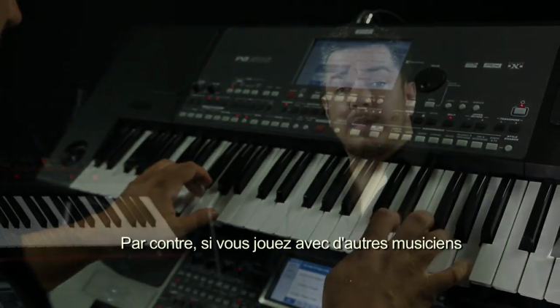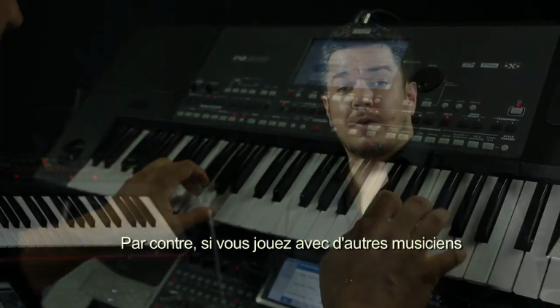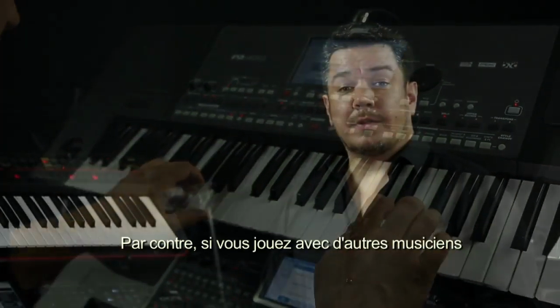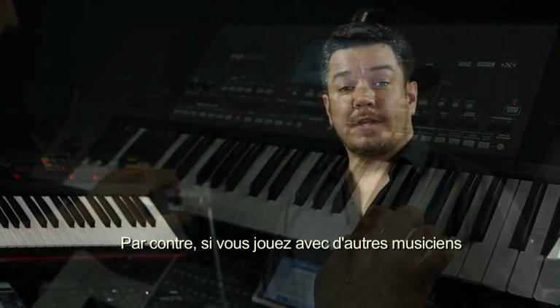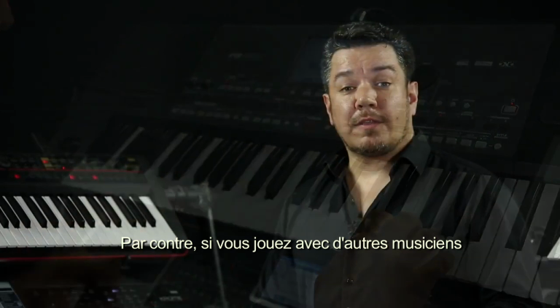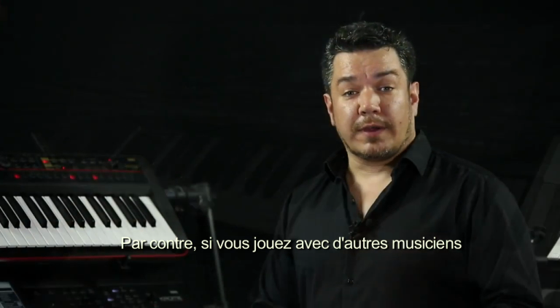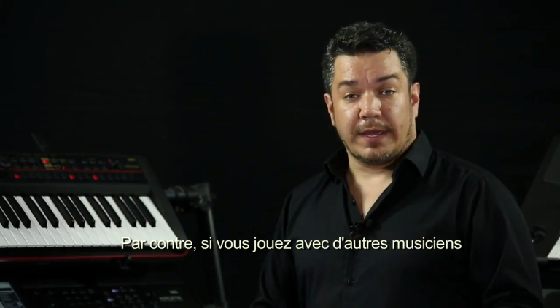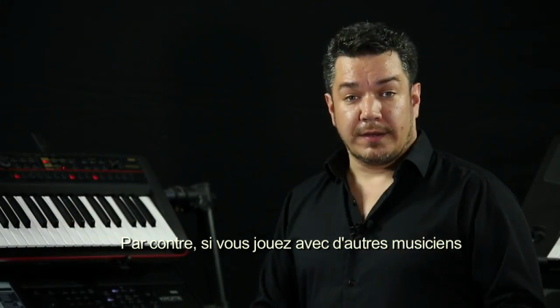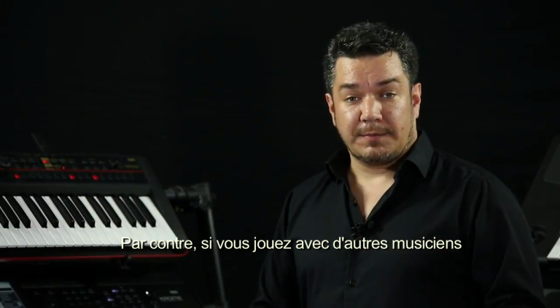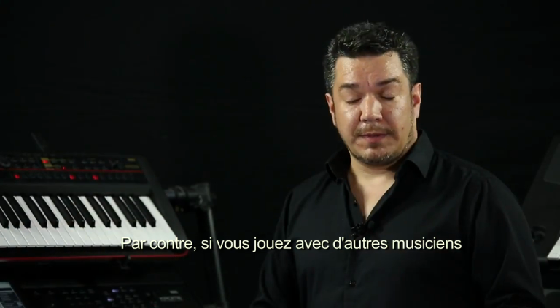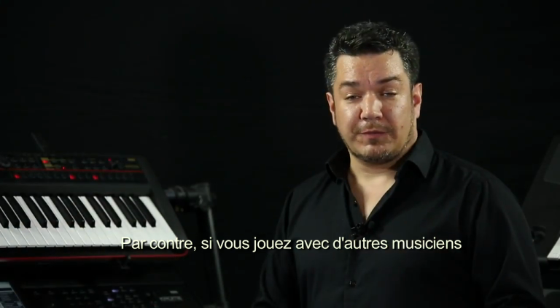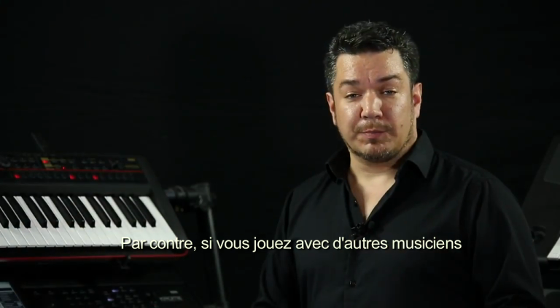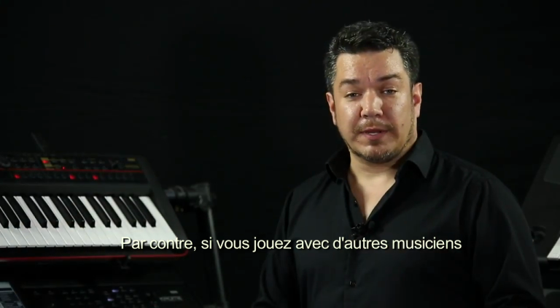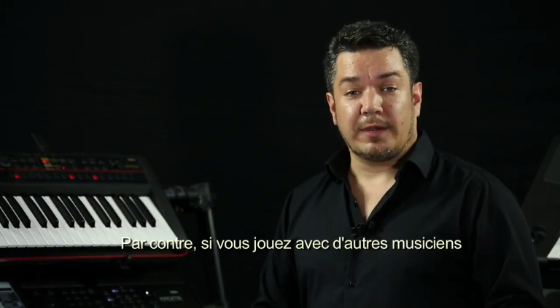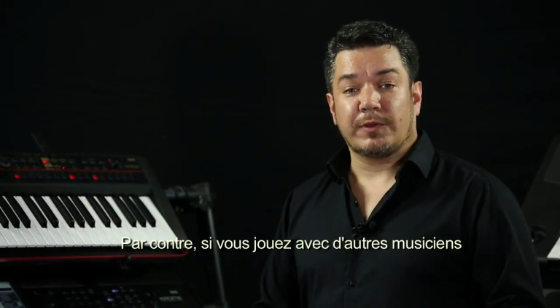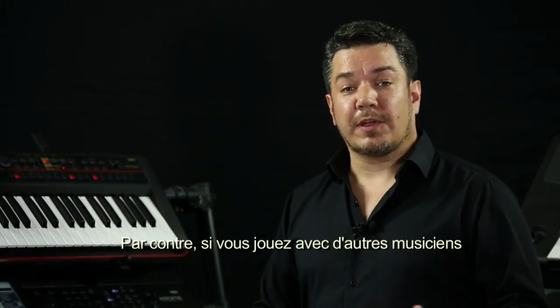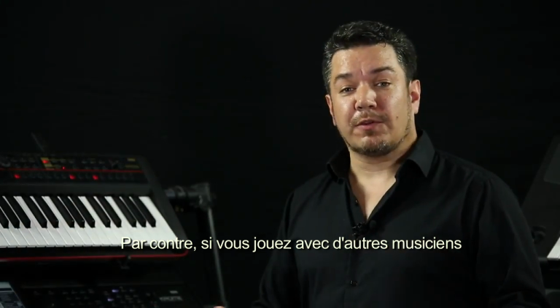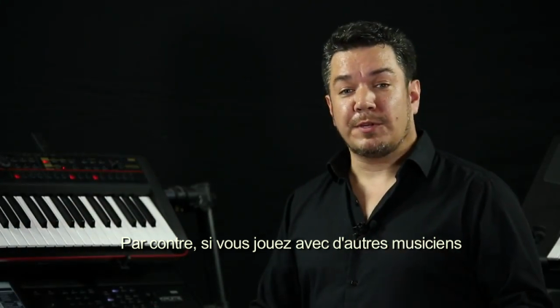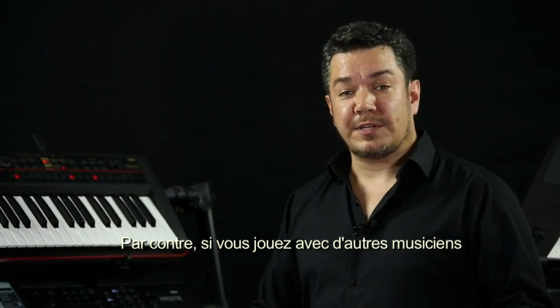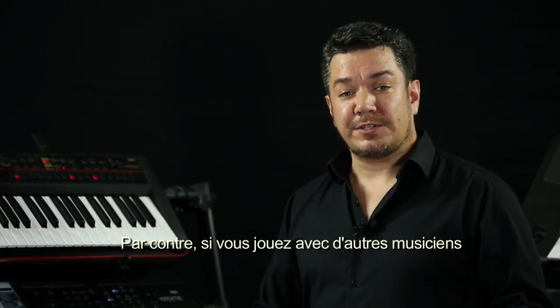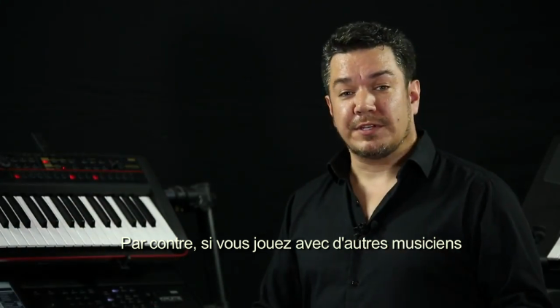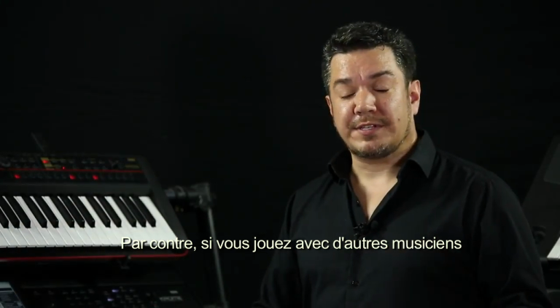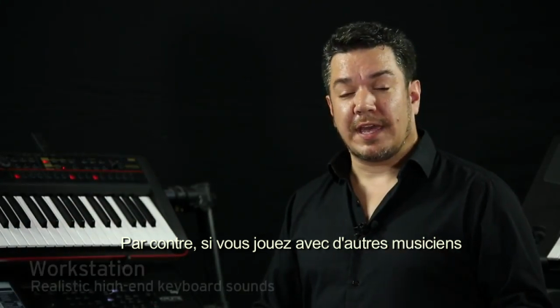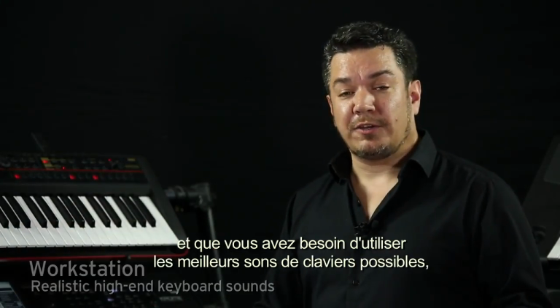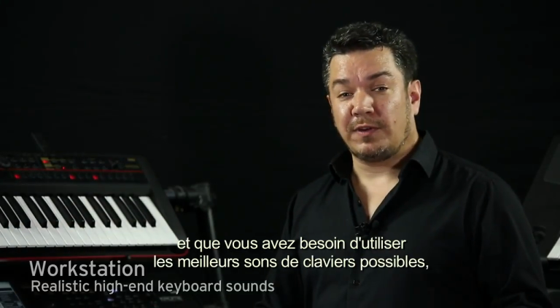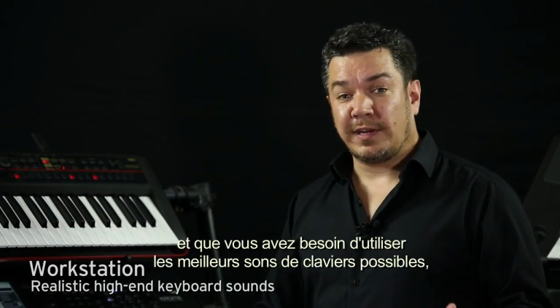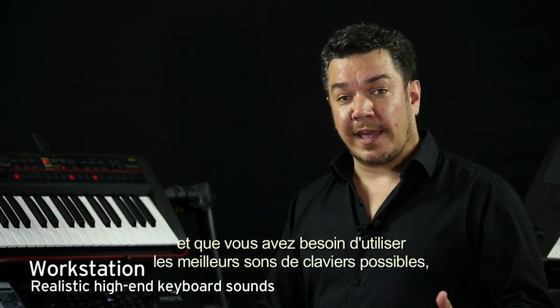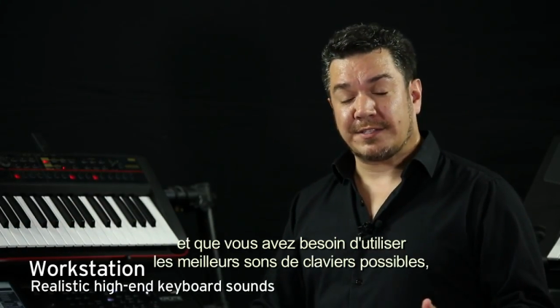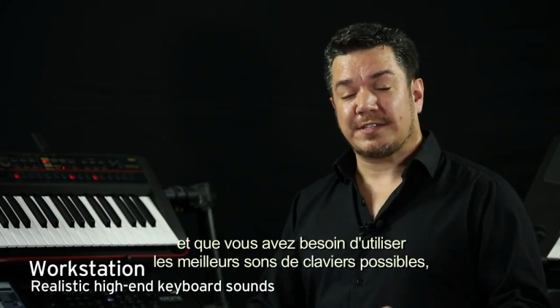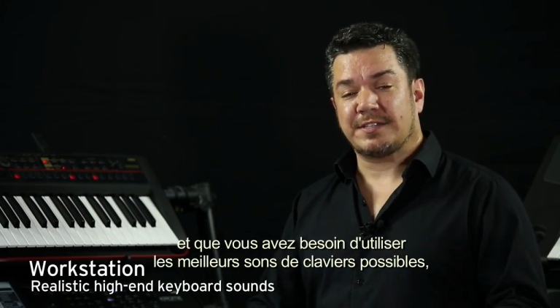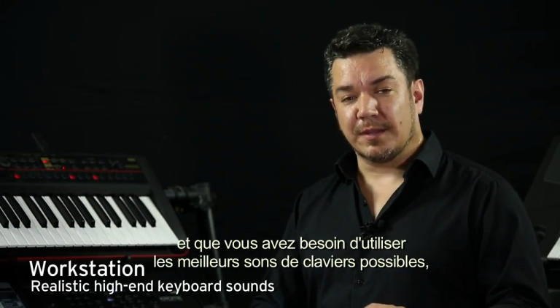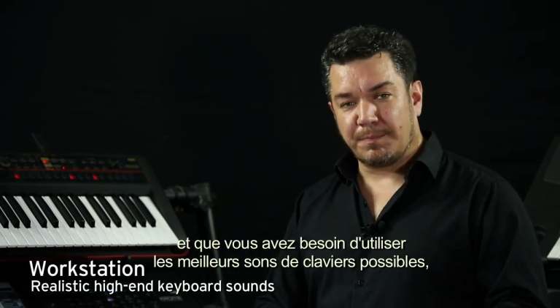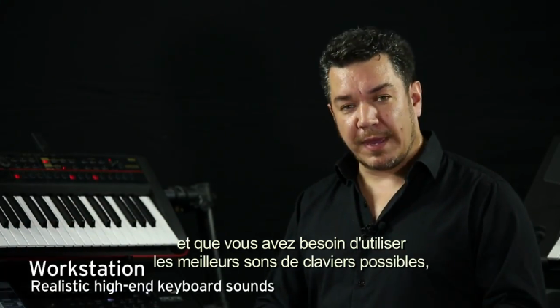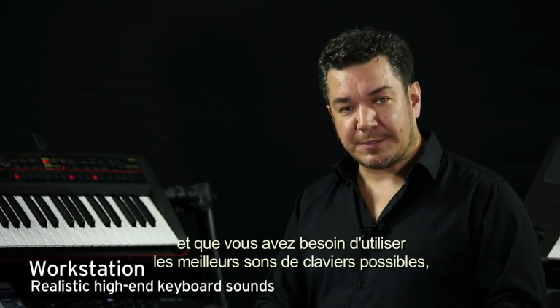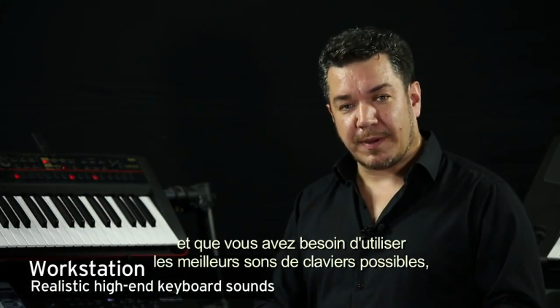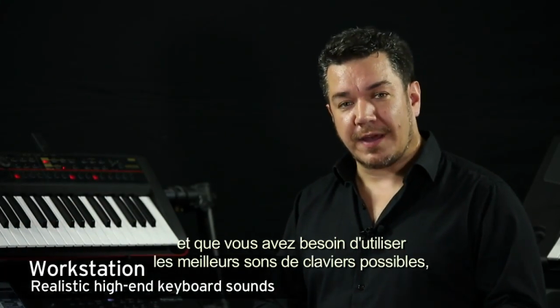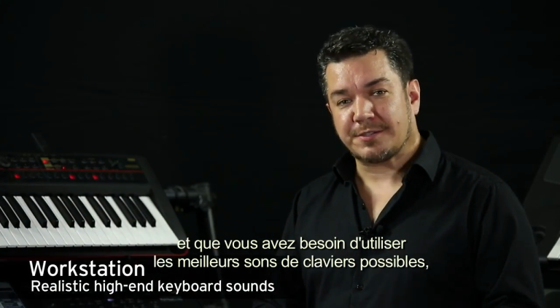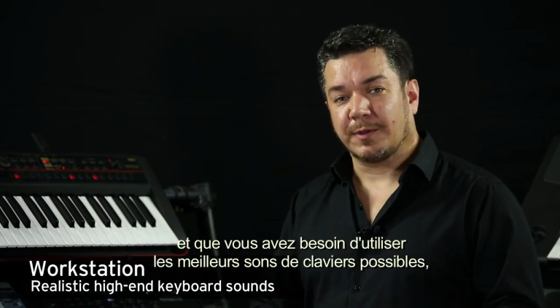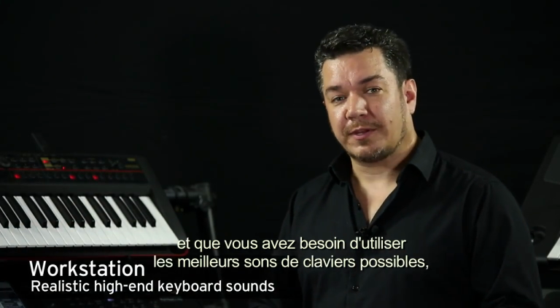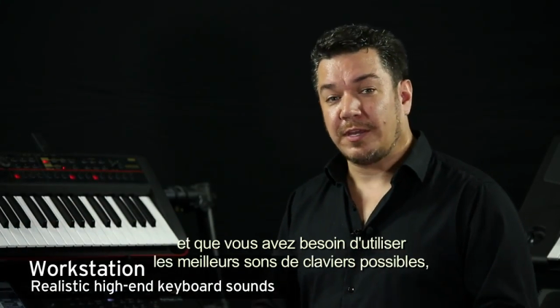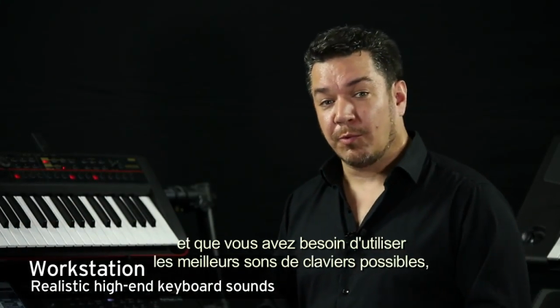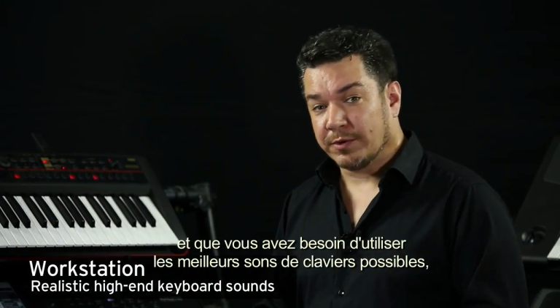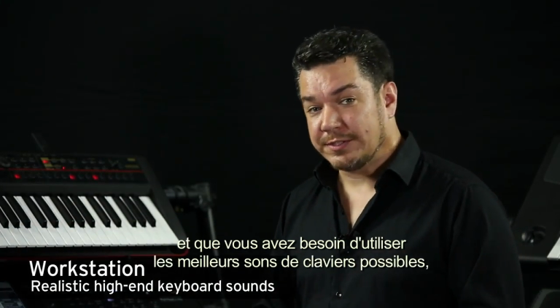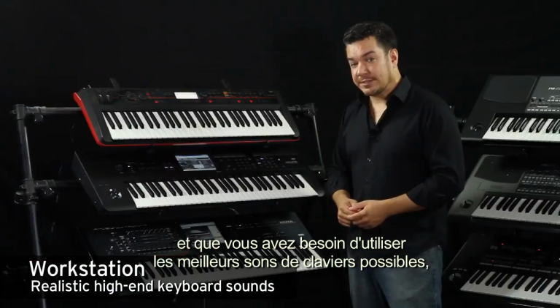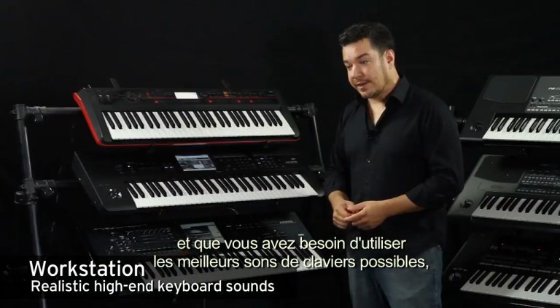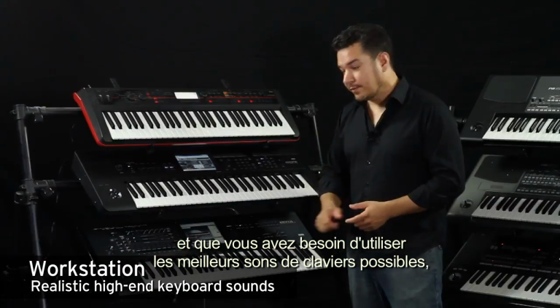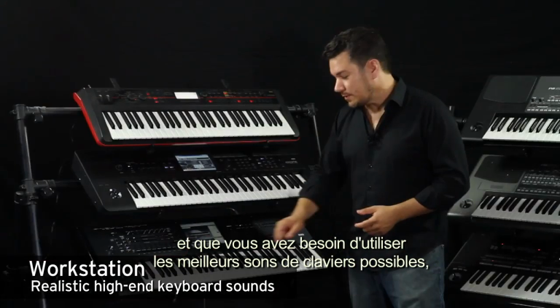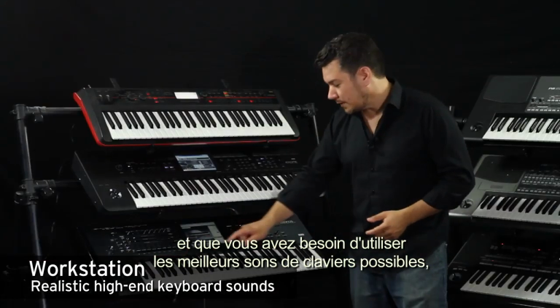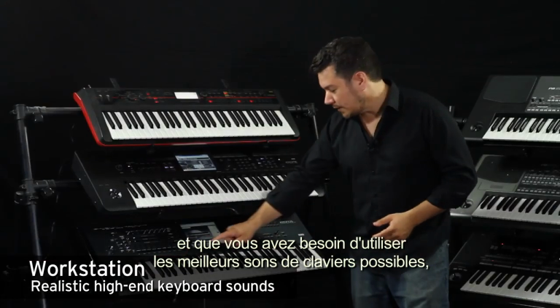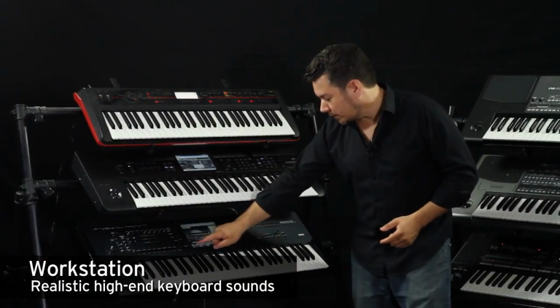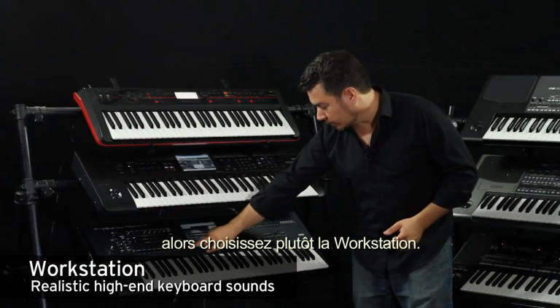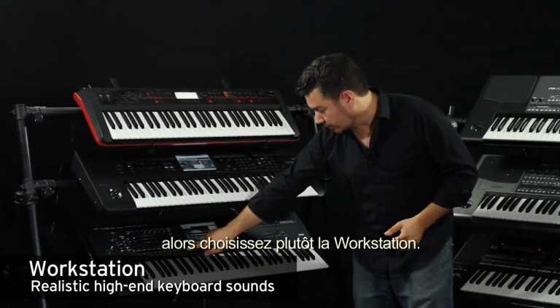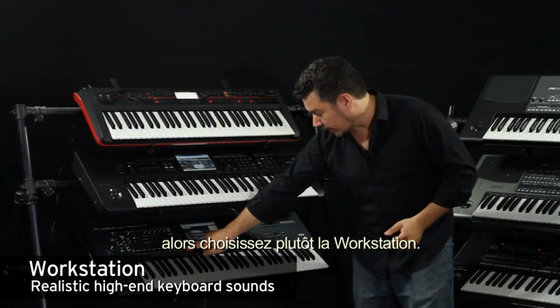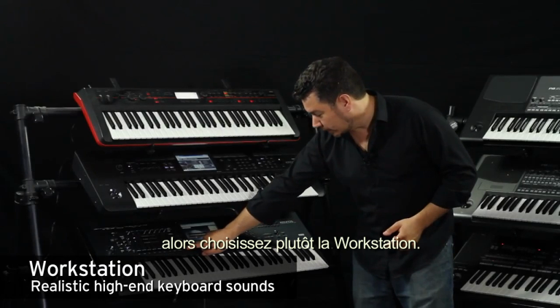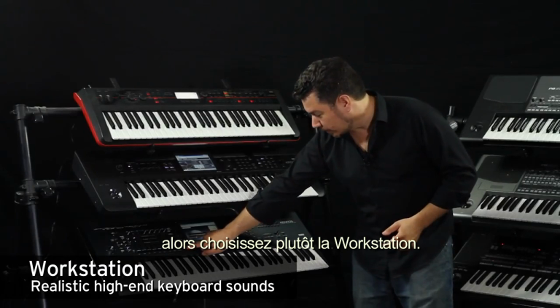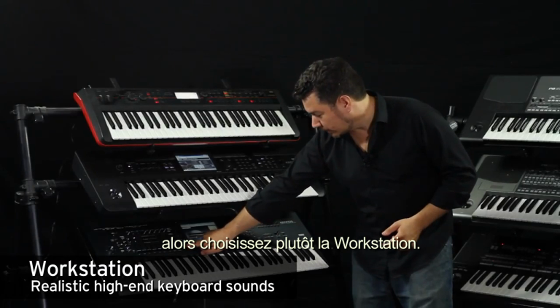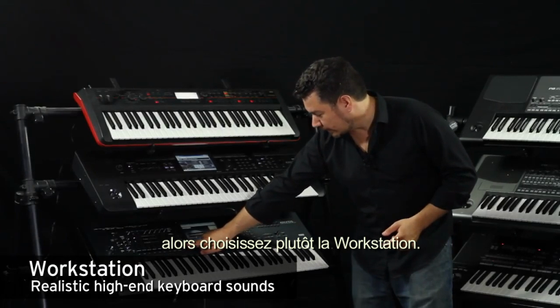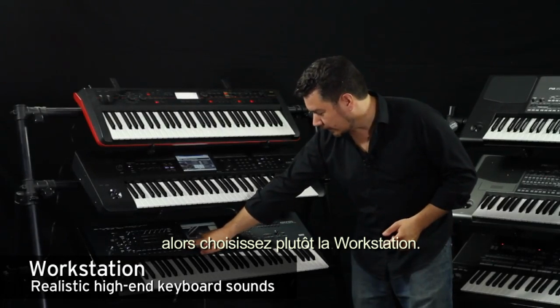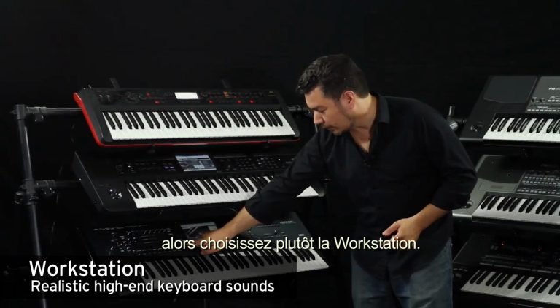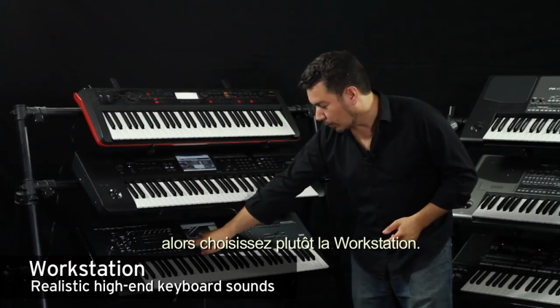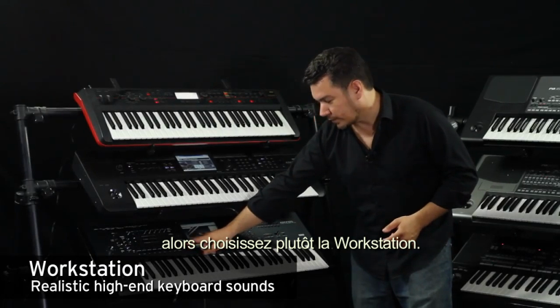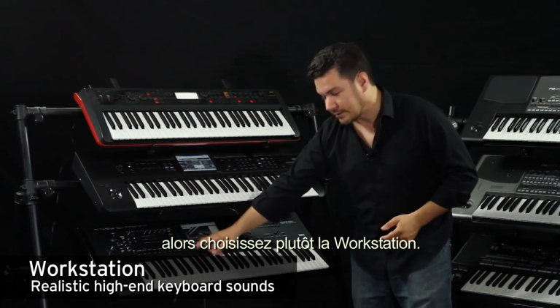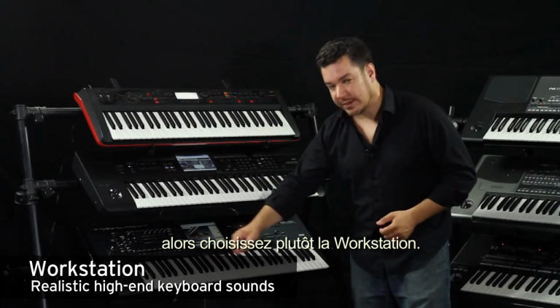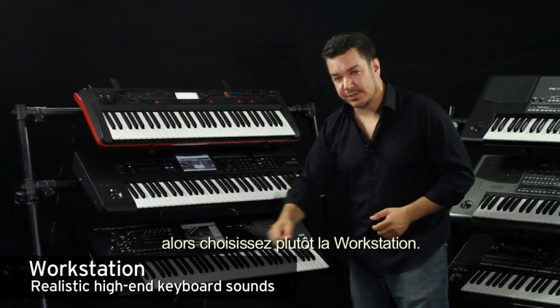On the other hand, if you're playing with other musicians and you need access to the best possible keyboard sounds, you'll find them in a workstation.